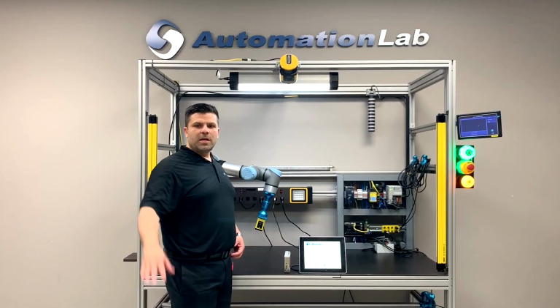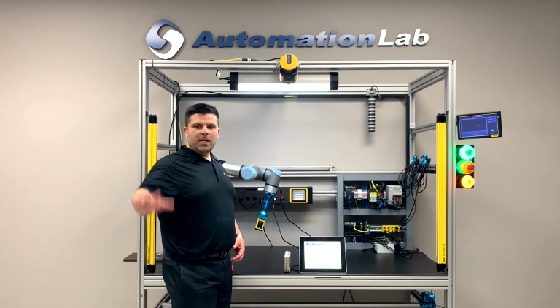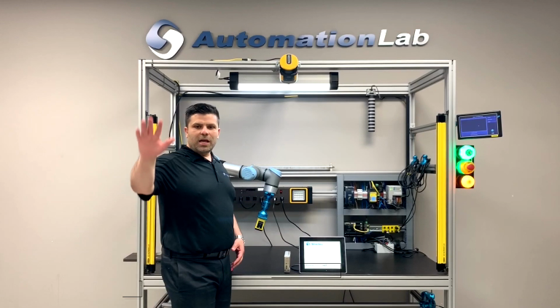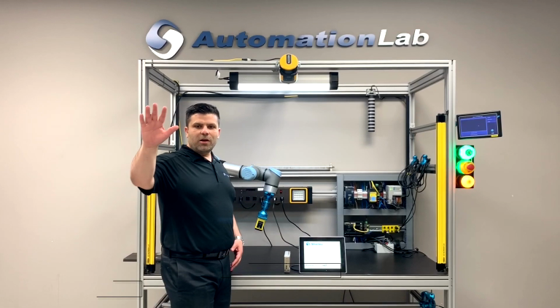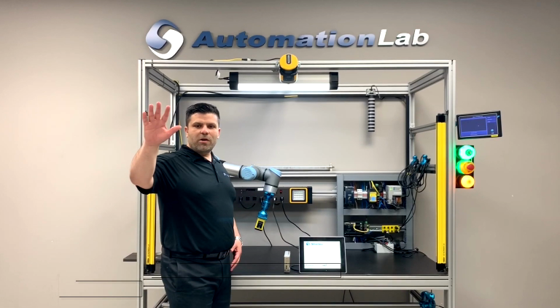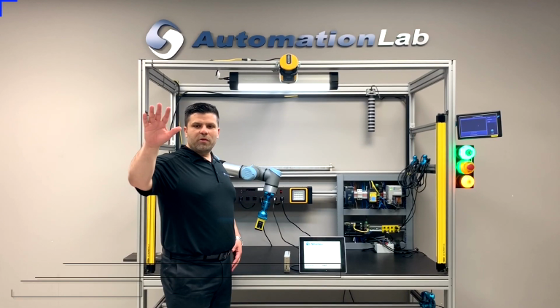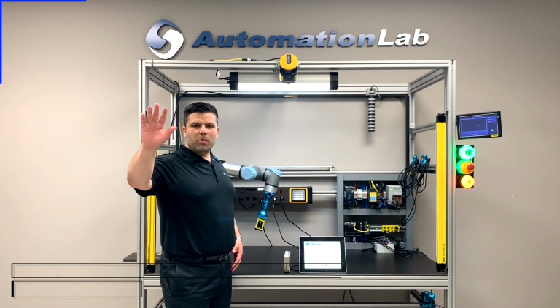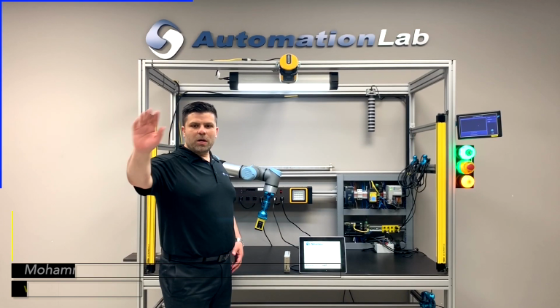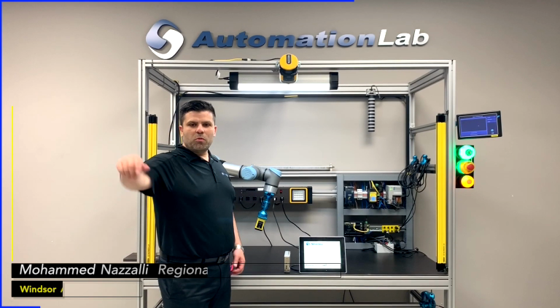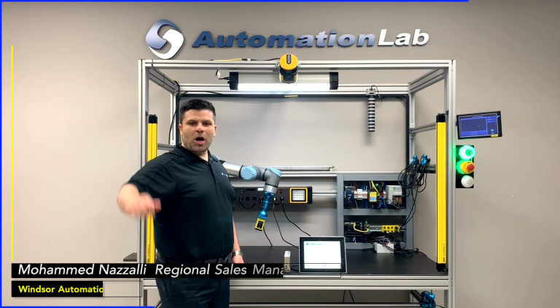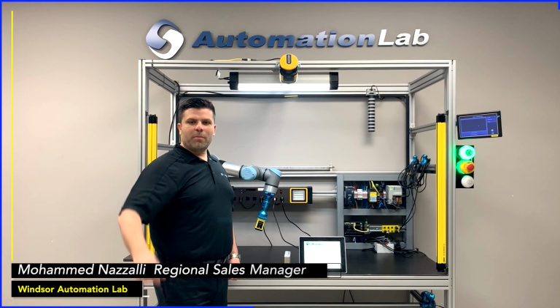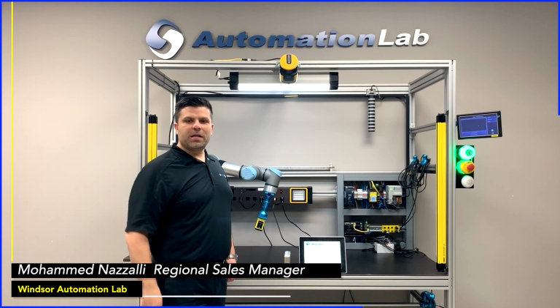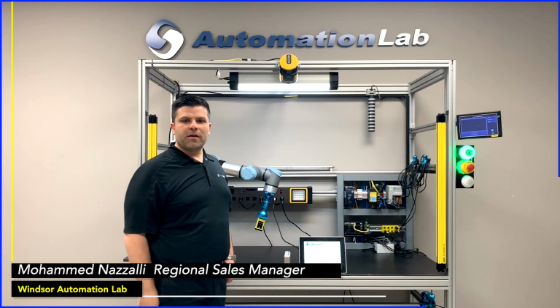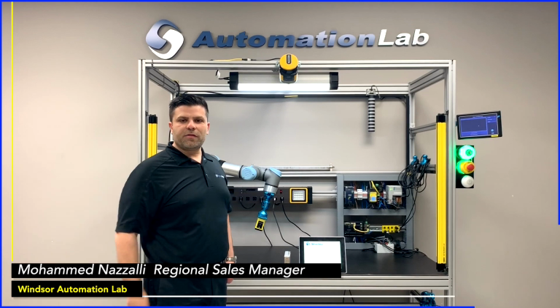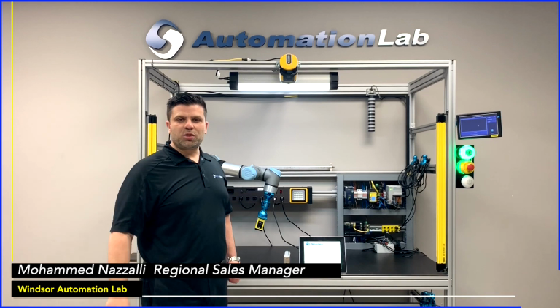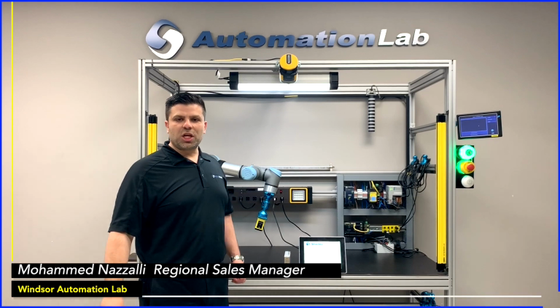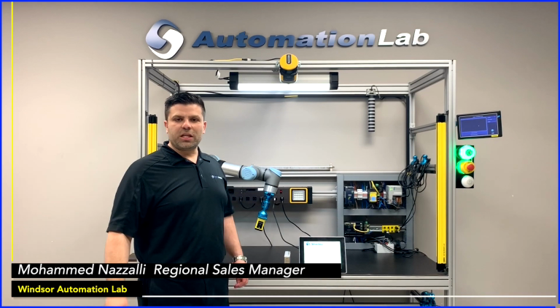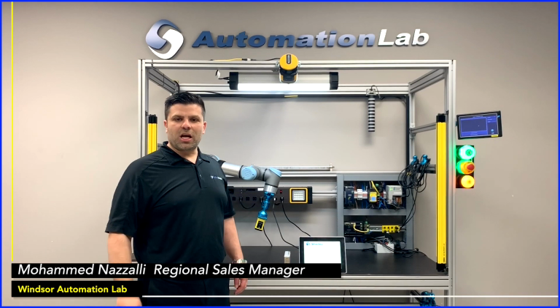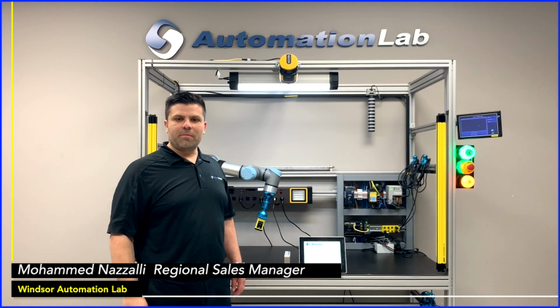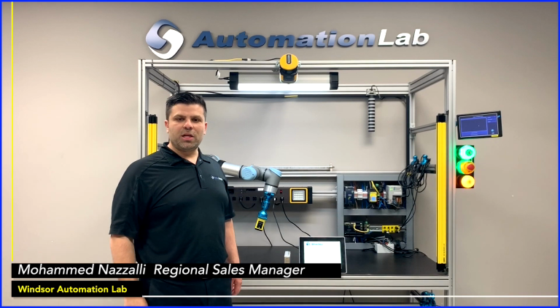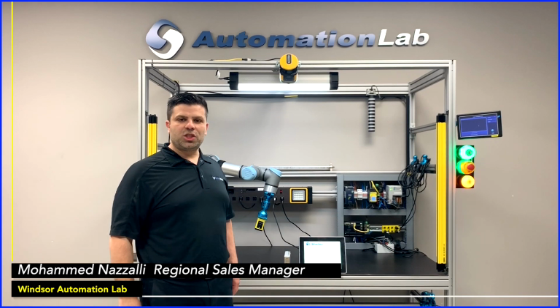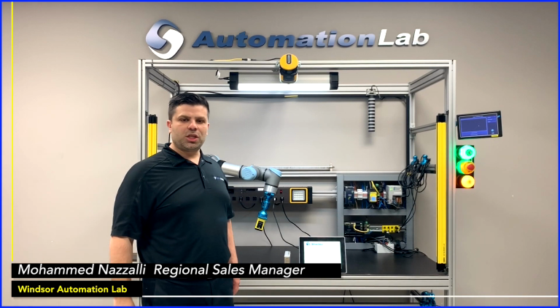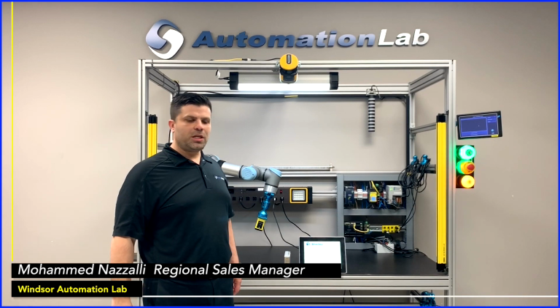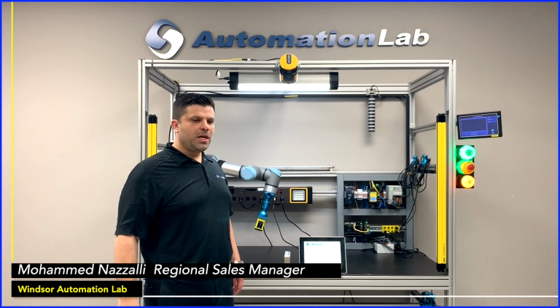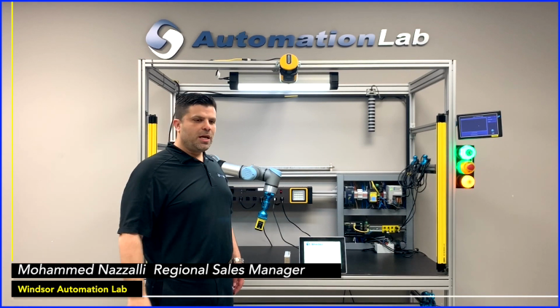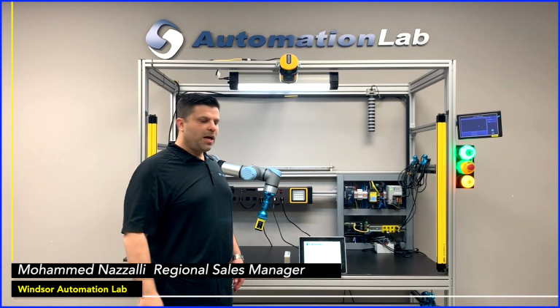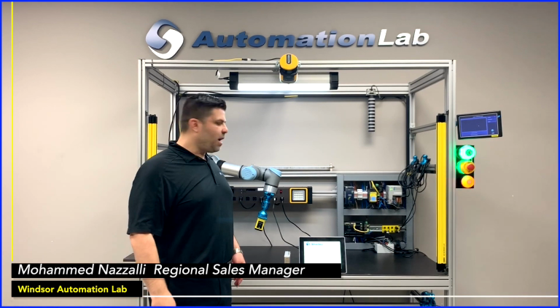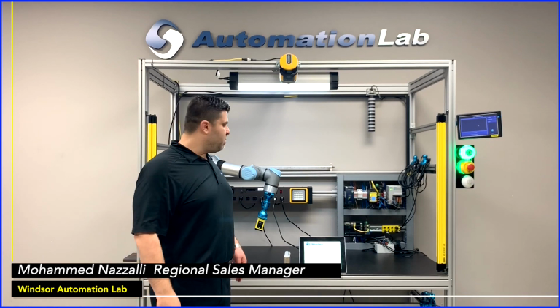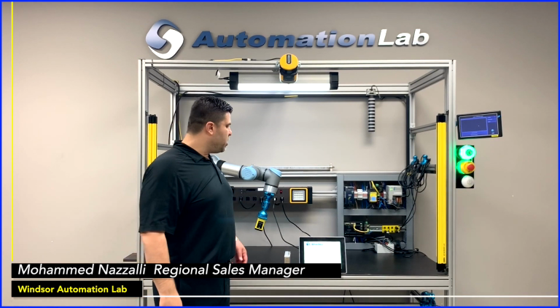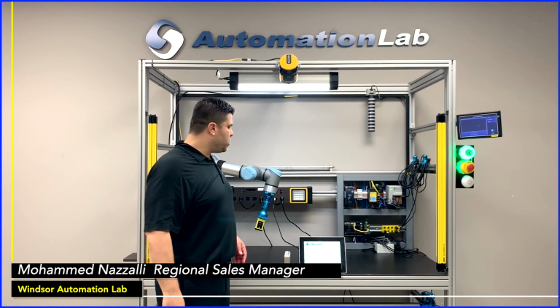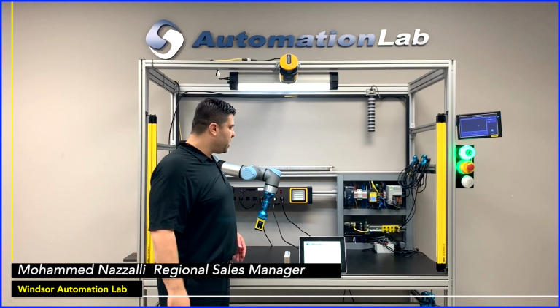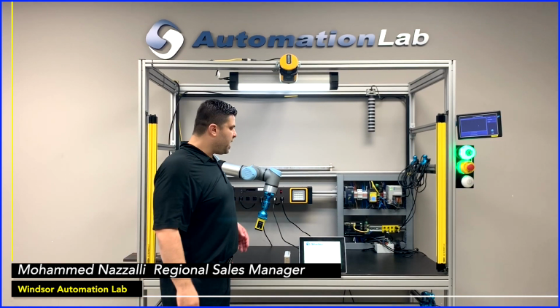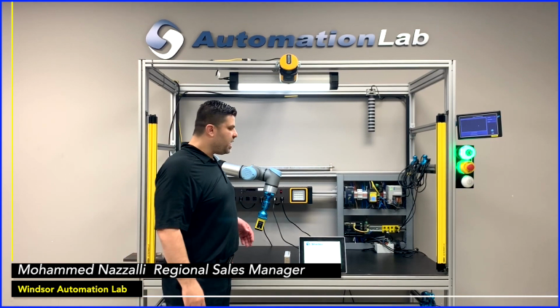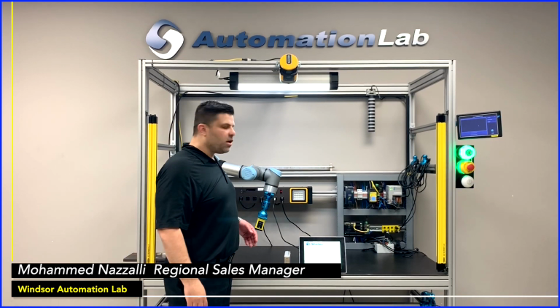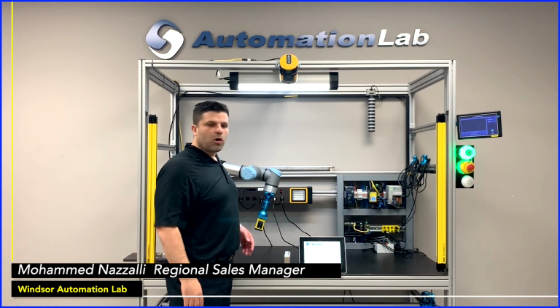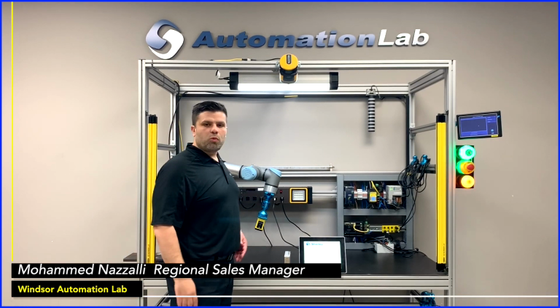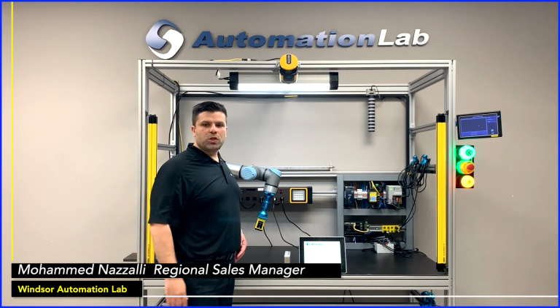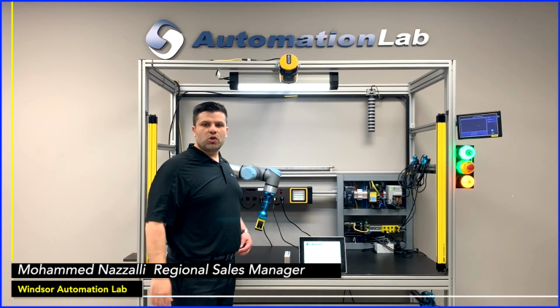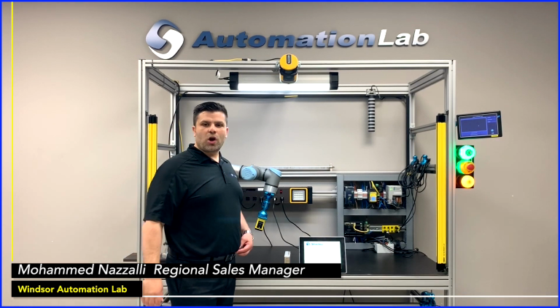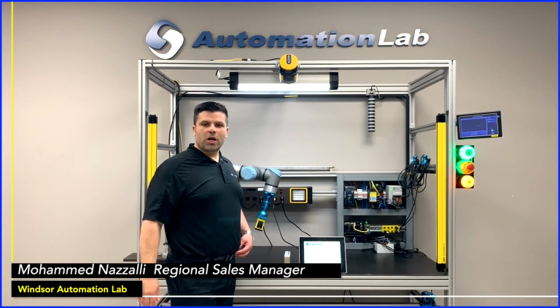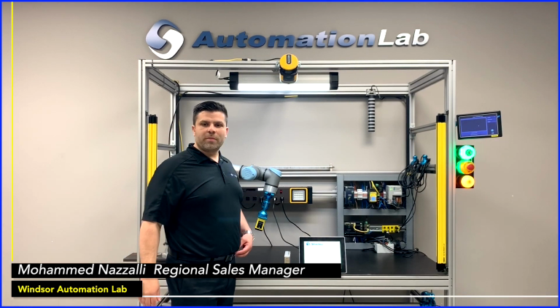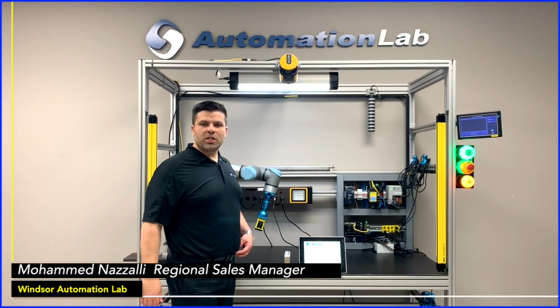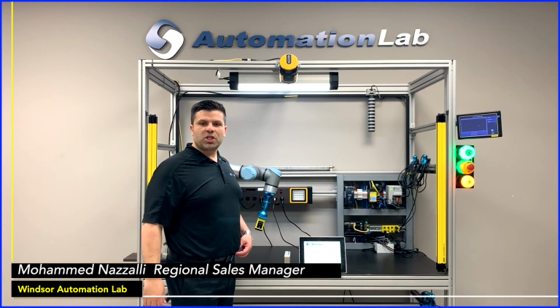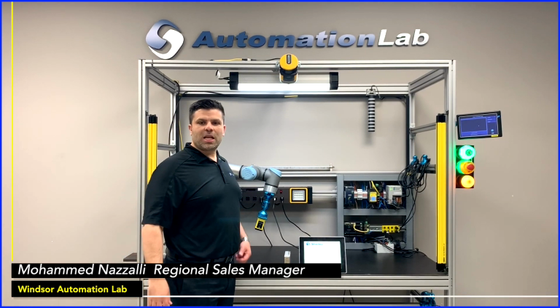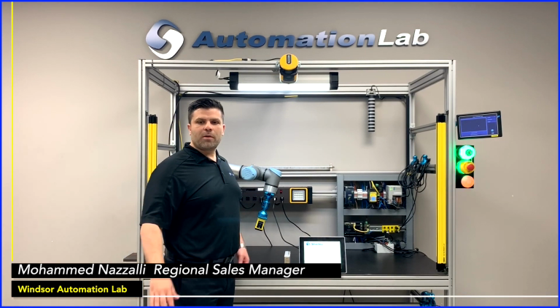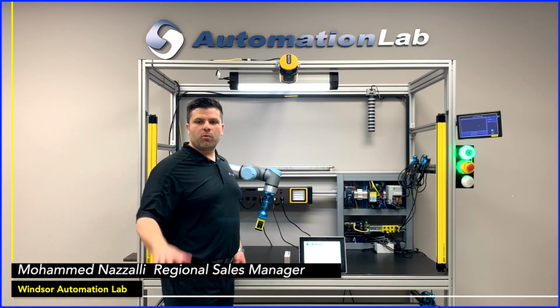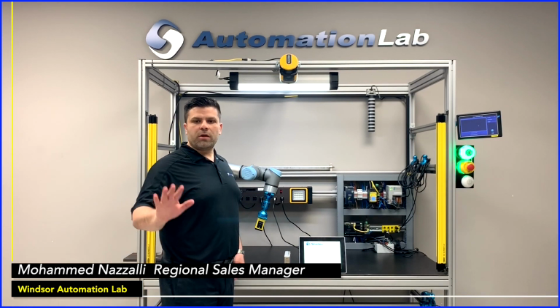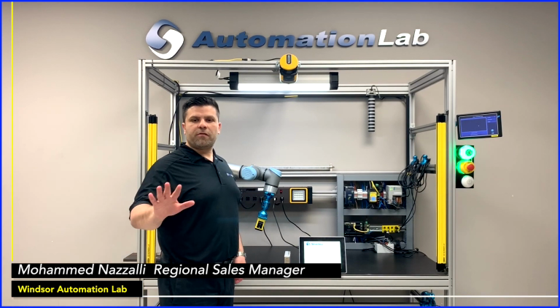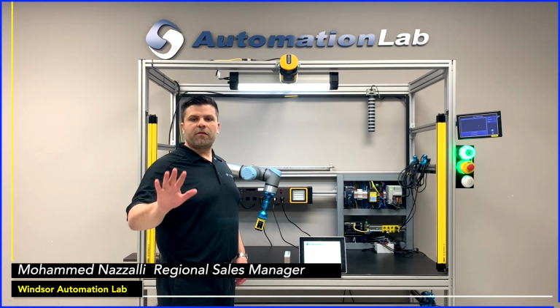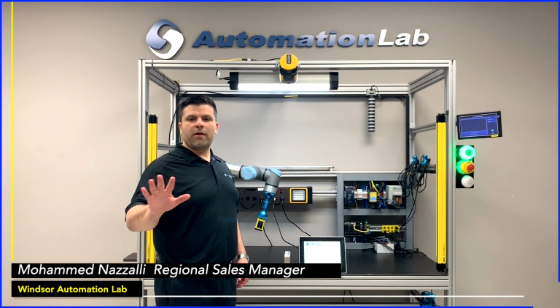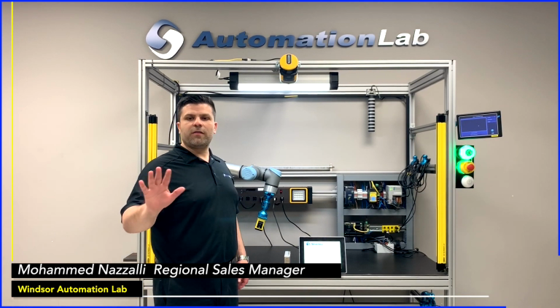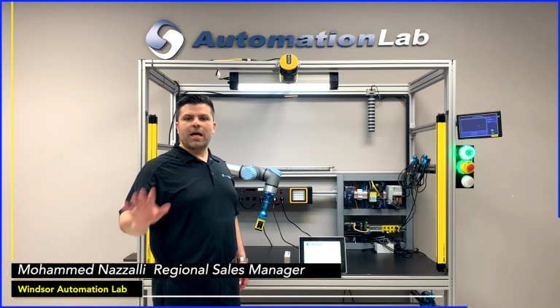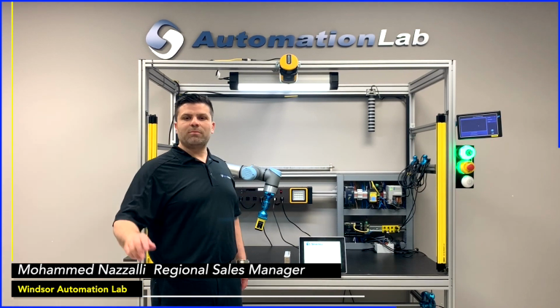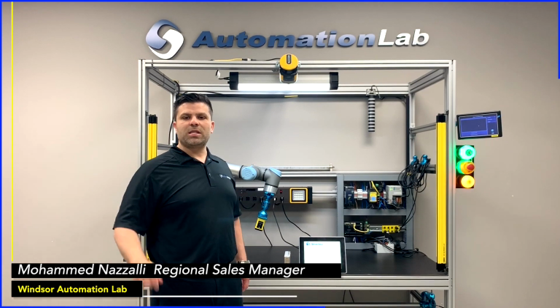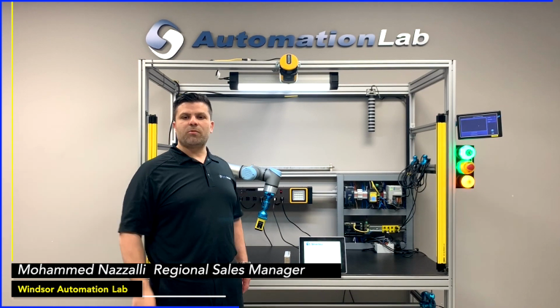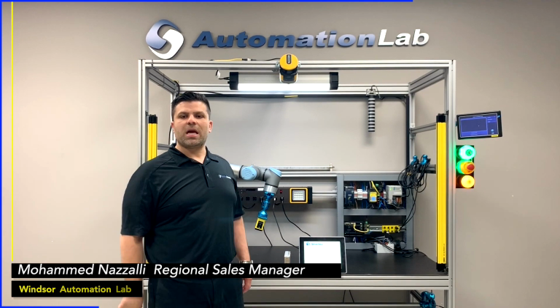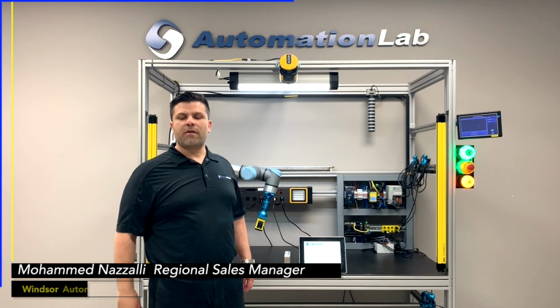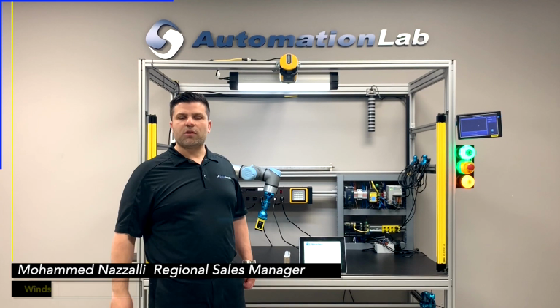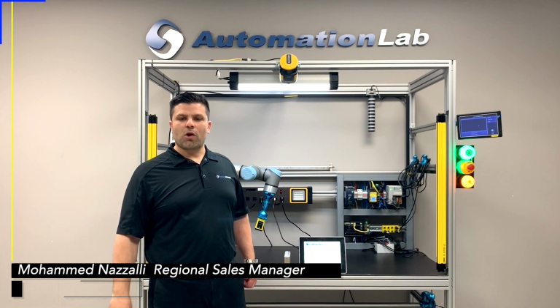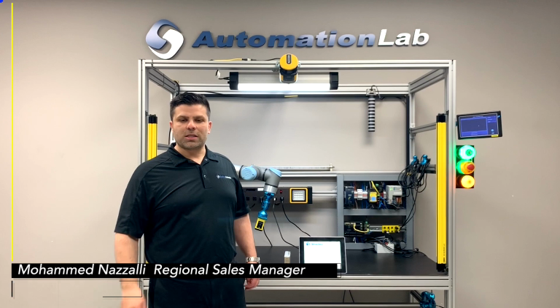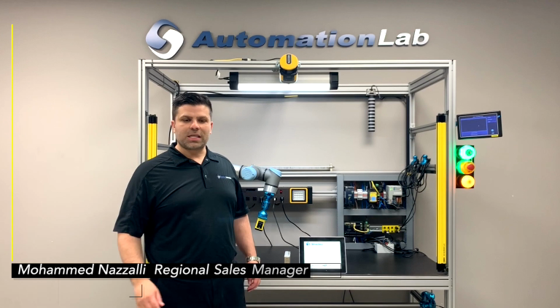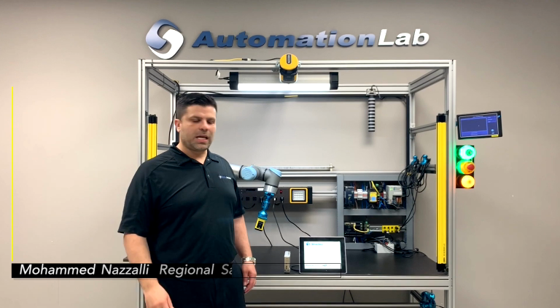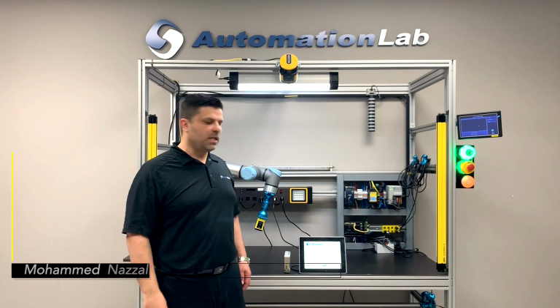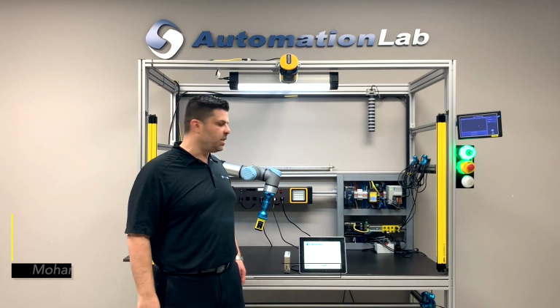Hello everyone, Mohamed here from Shelley Automation. I'm here today in our Windsor Automation Lab, one of five labs that we have across Canada.